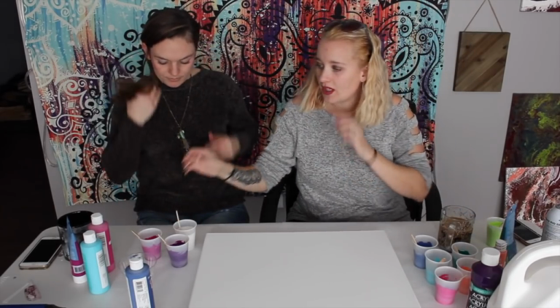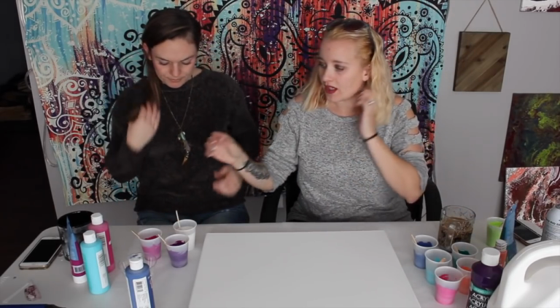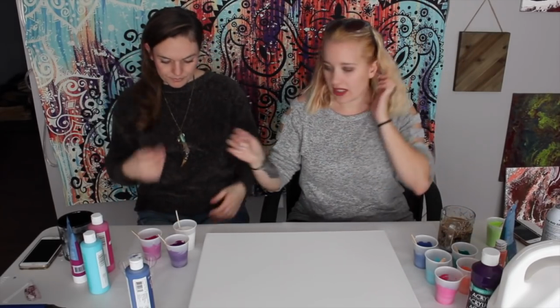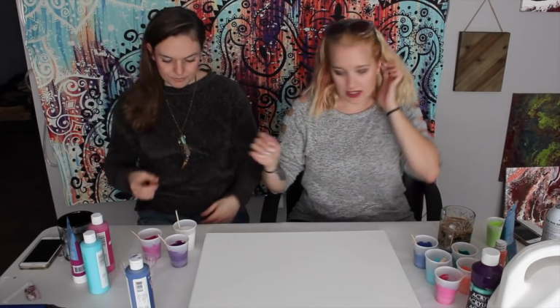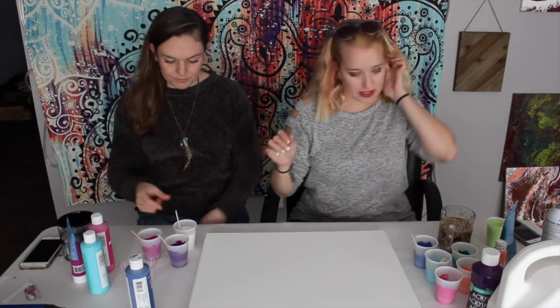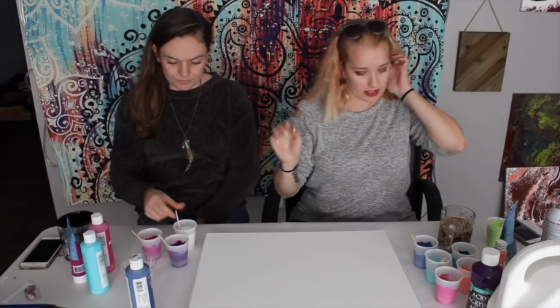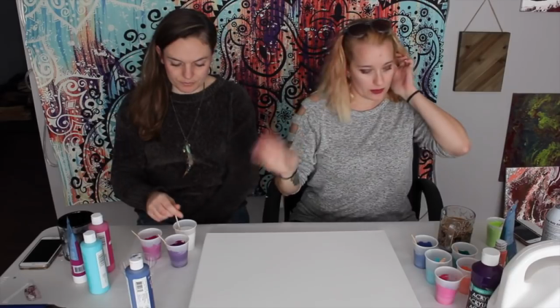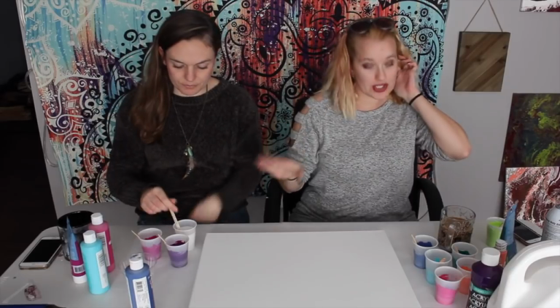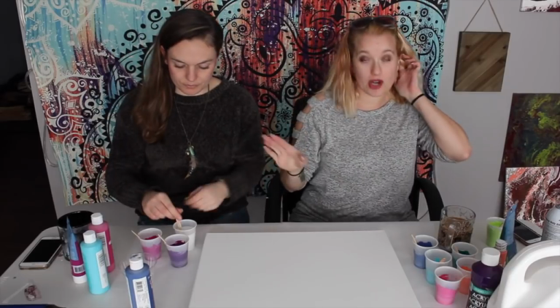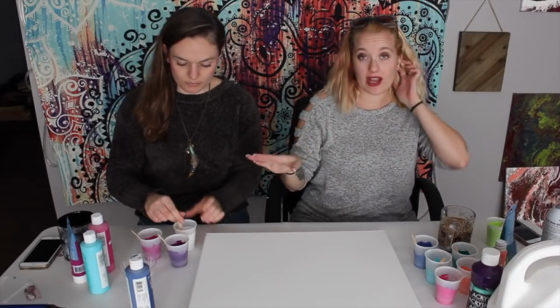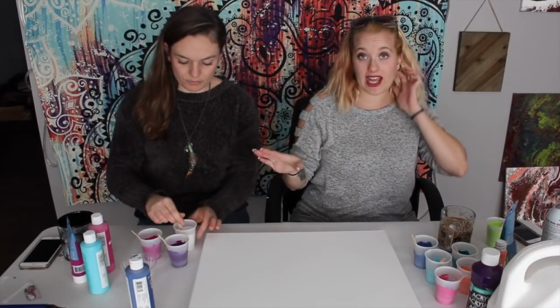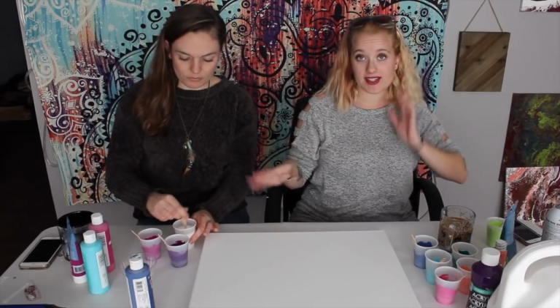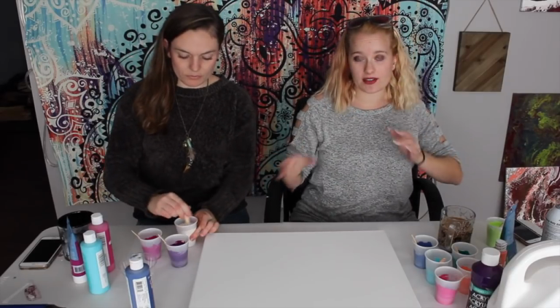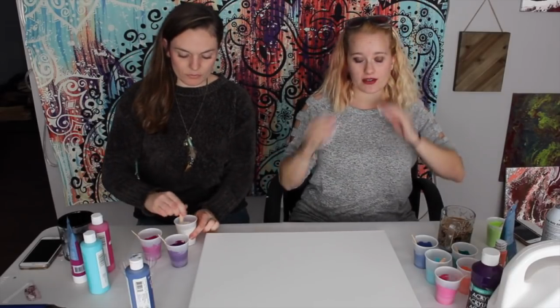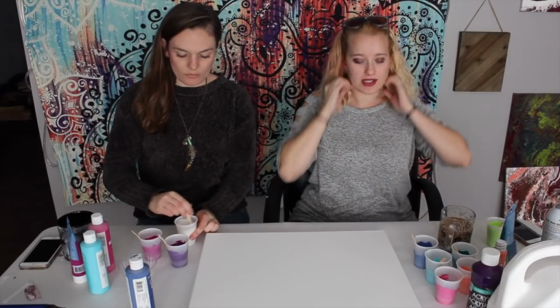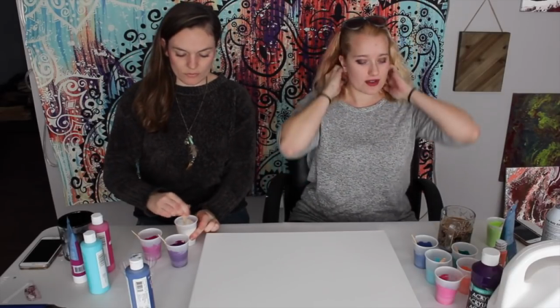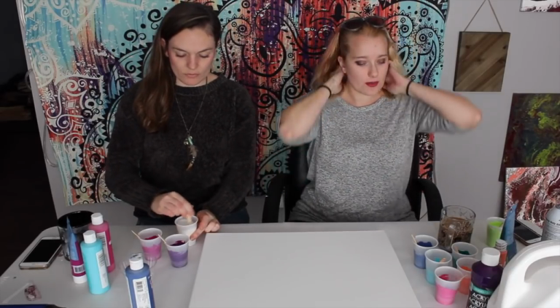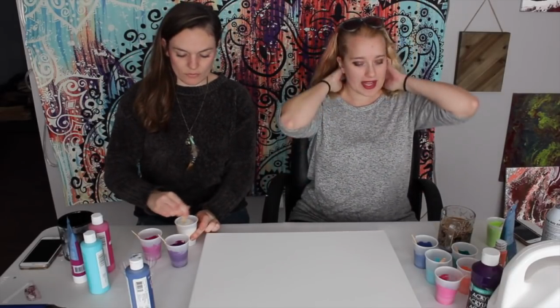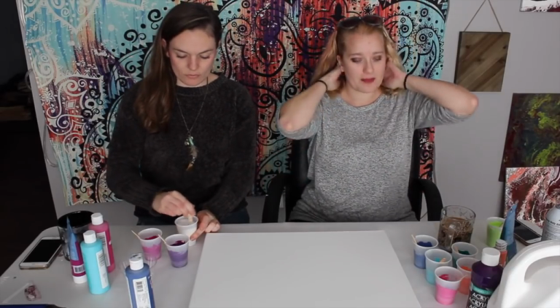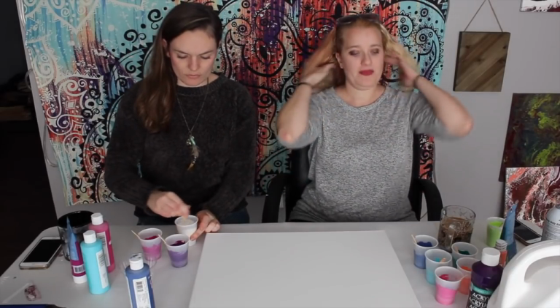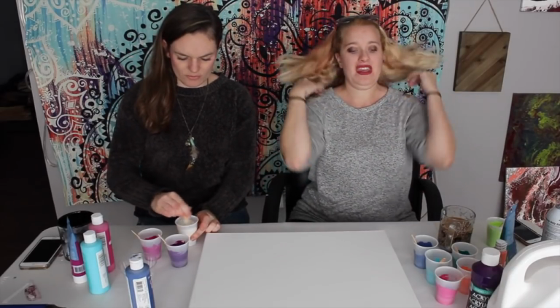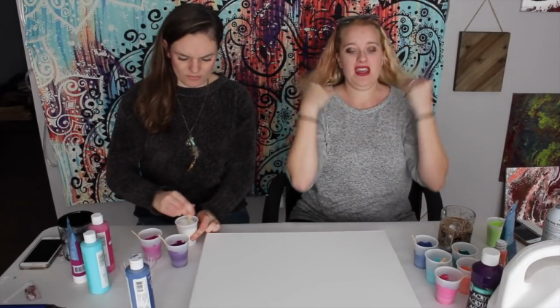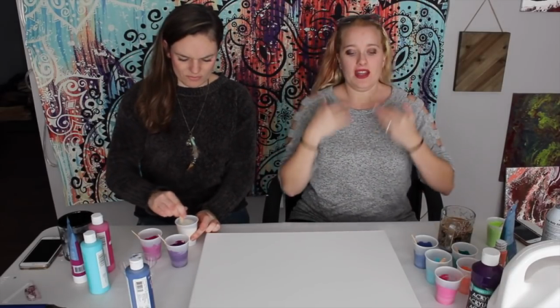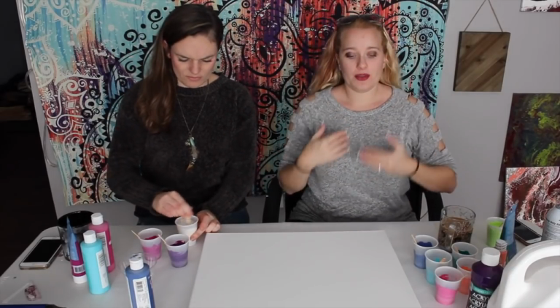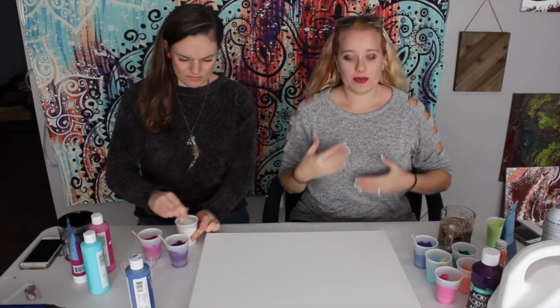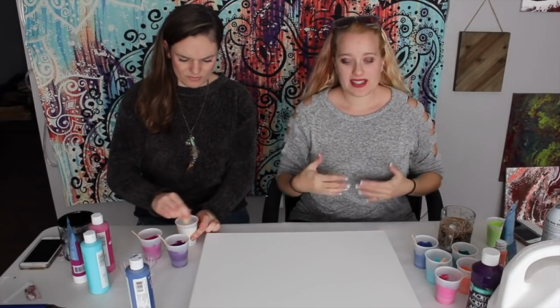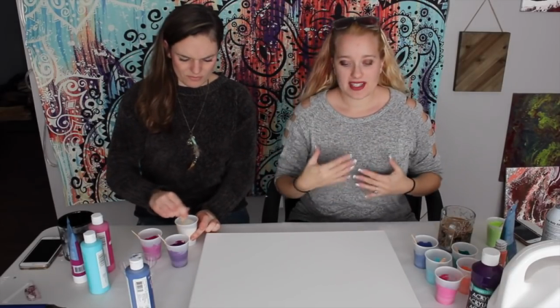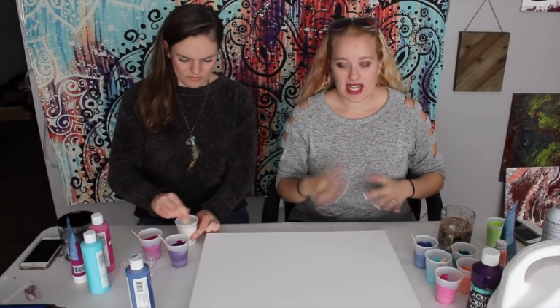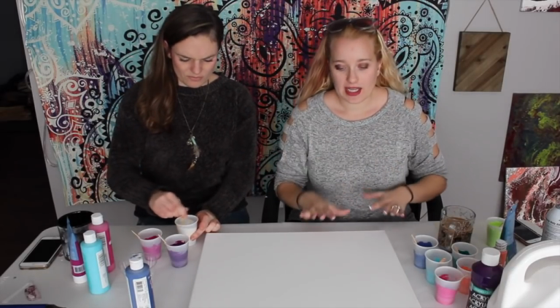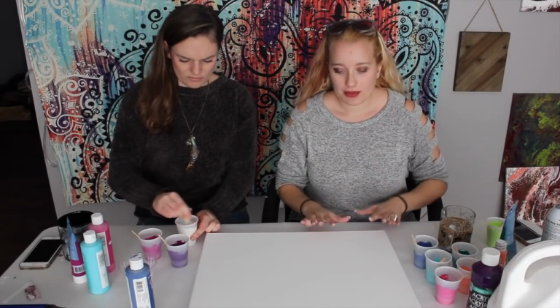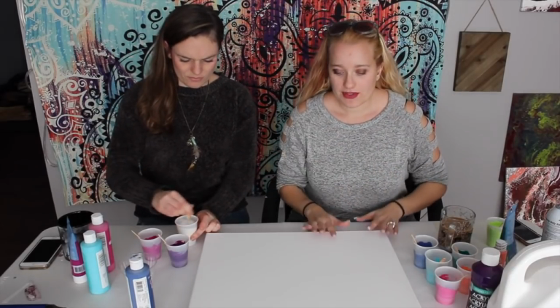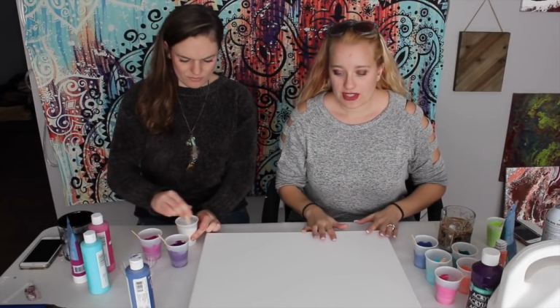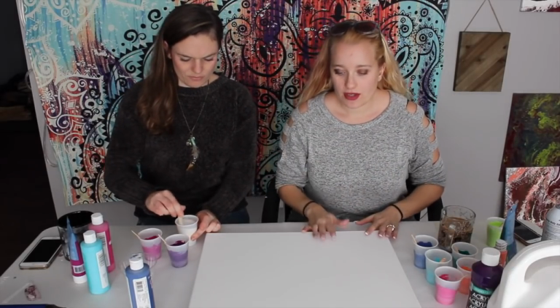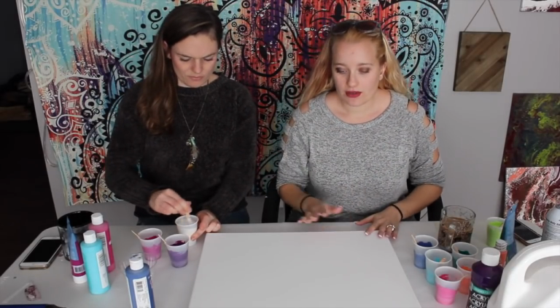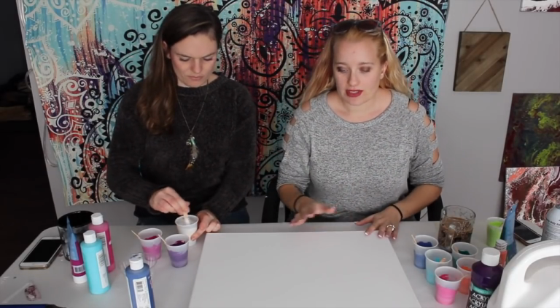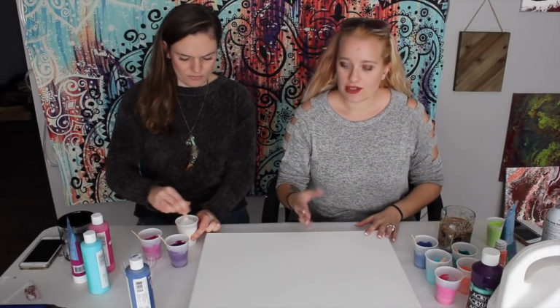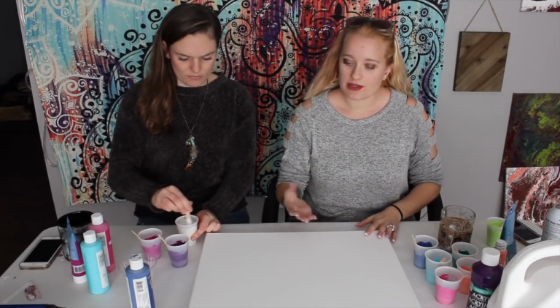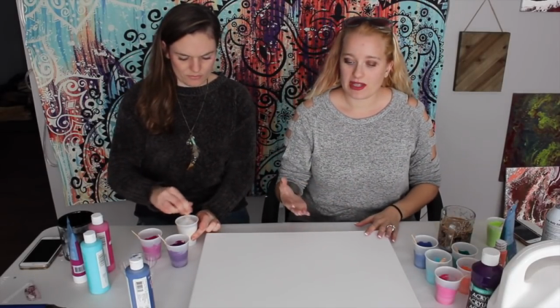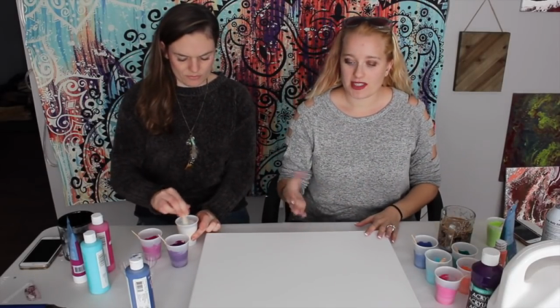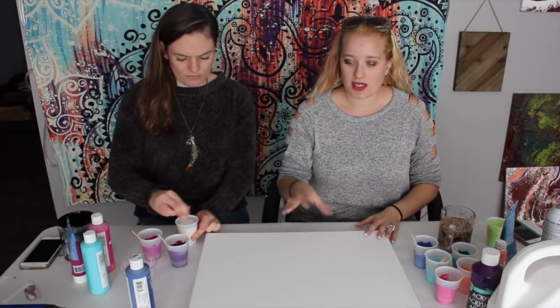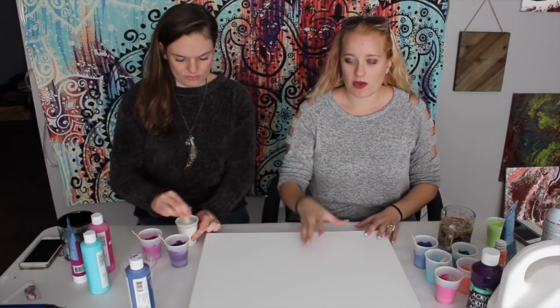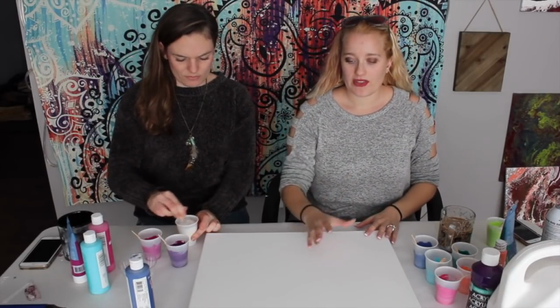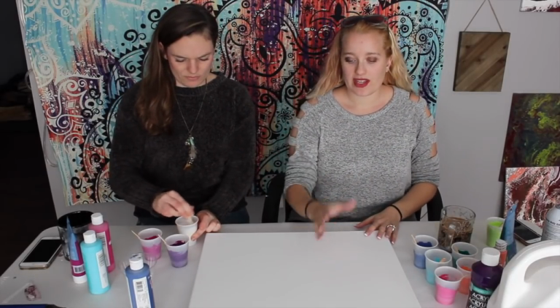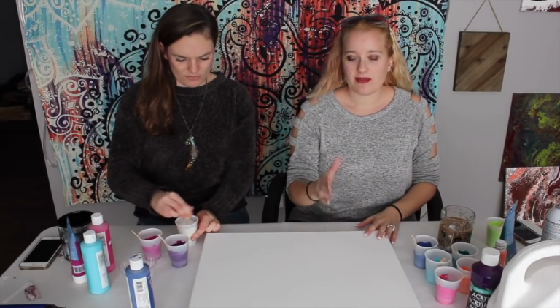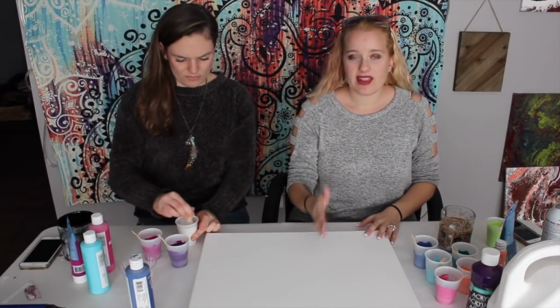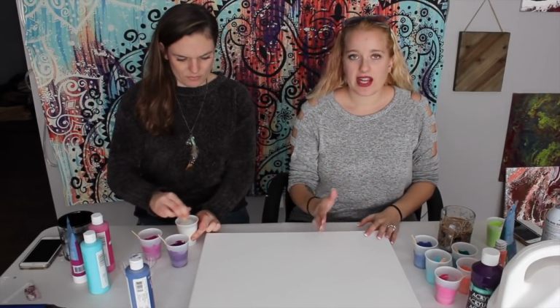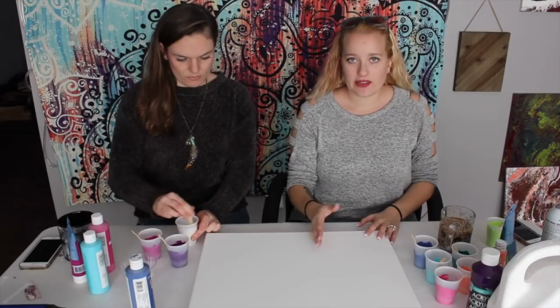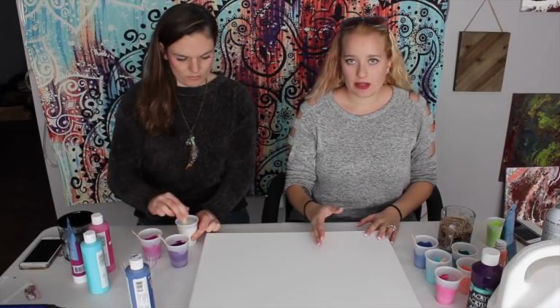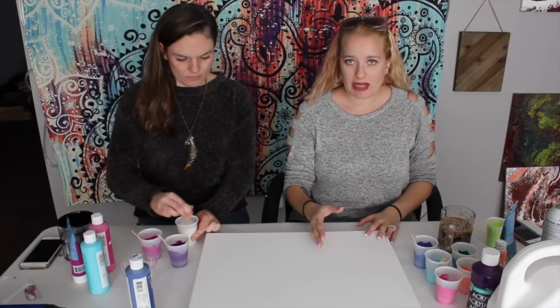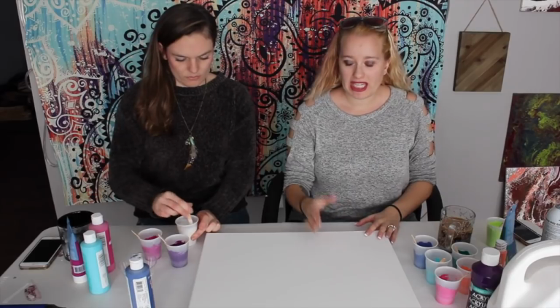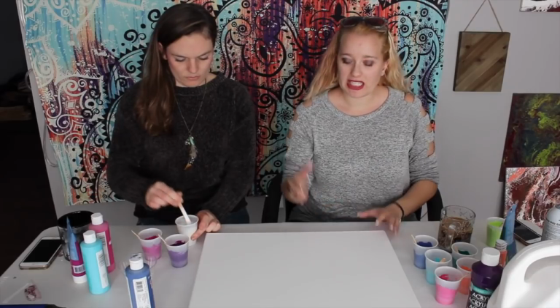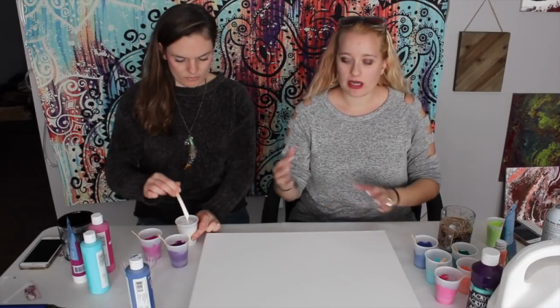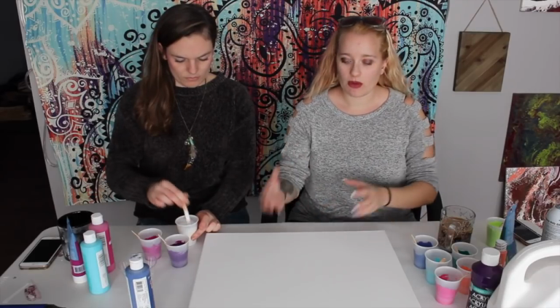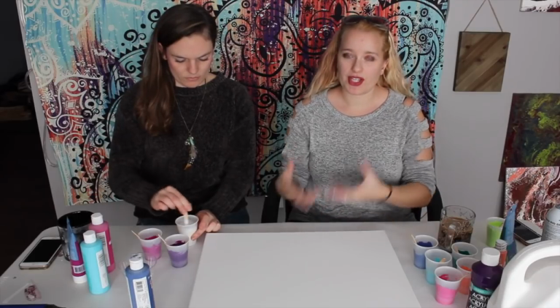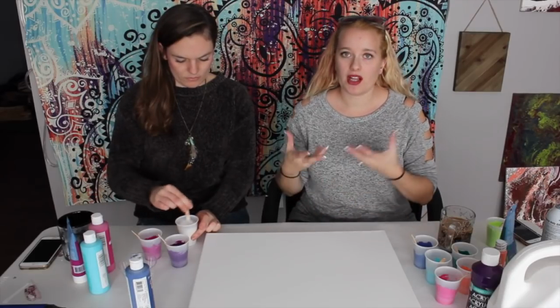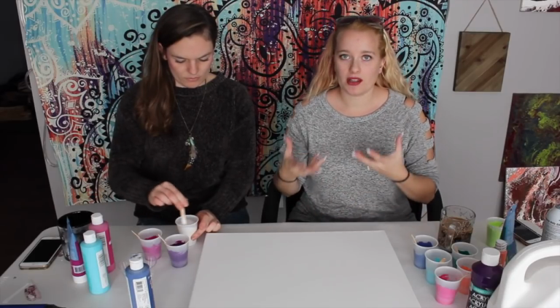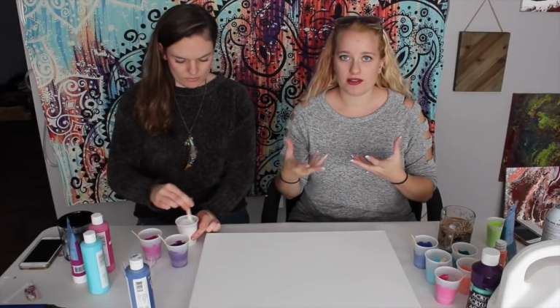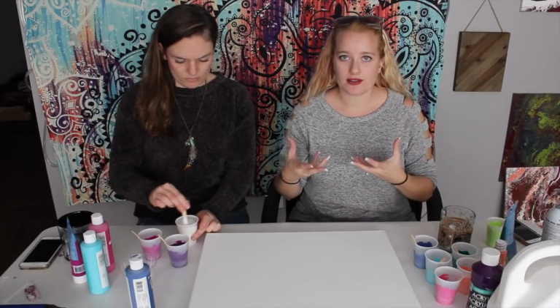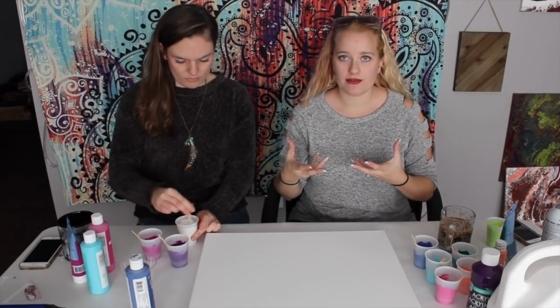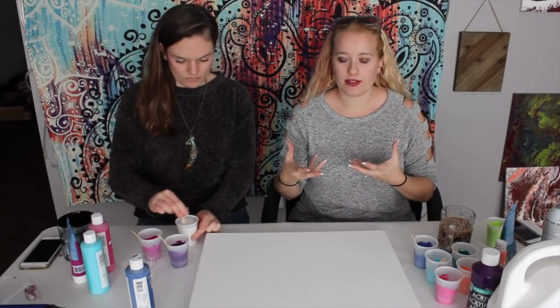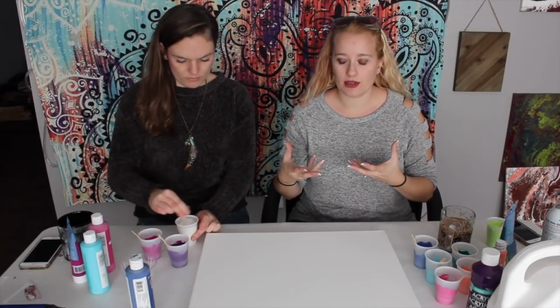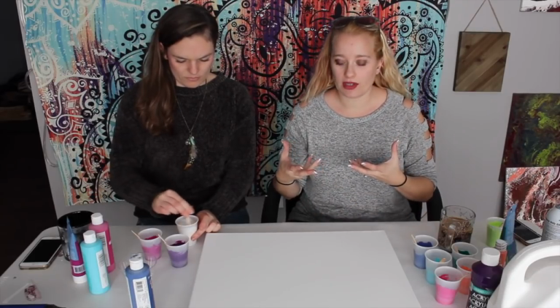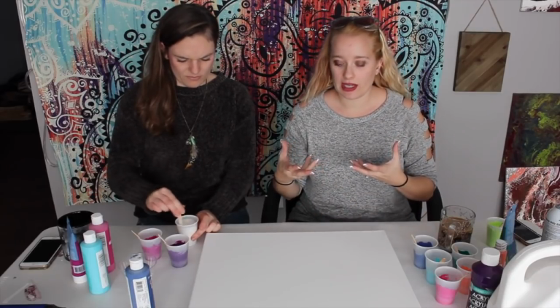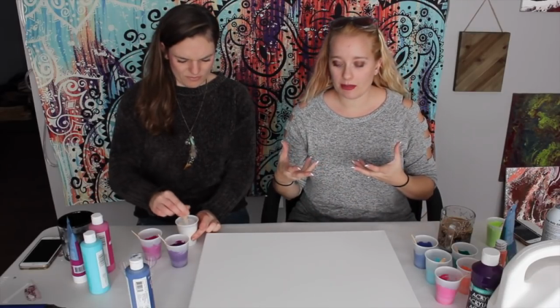We don't add silicone into the white. I personally don't because I want the white to be the heavier paint and I want the colors to float up through it.